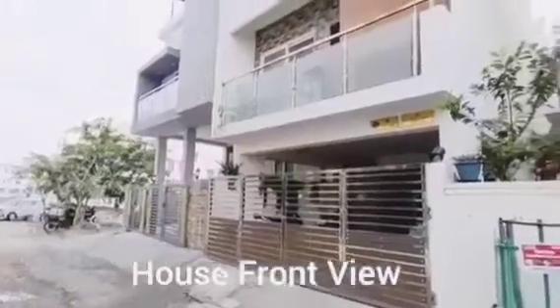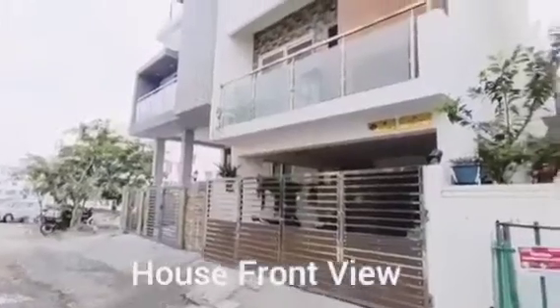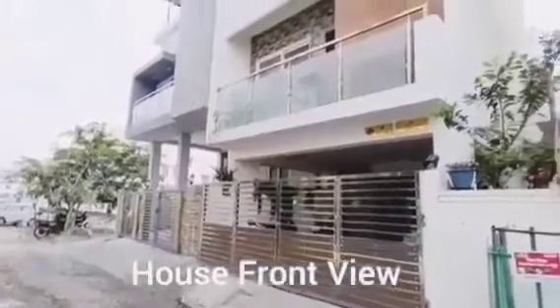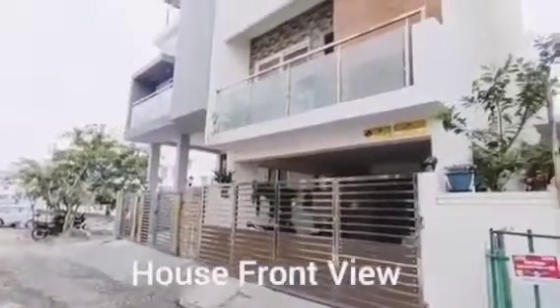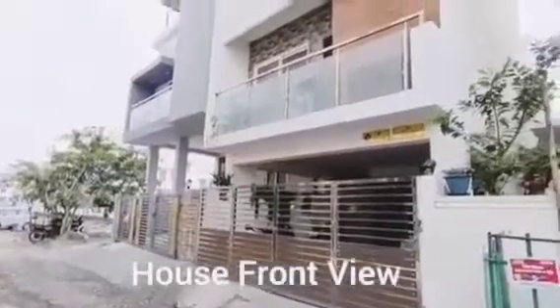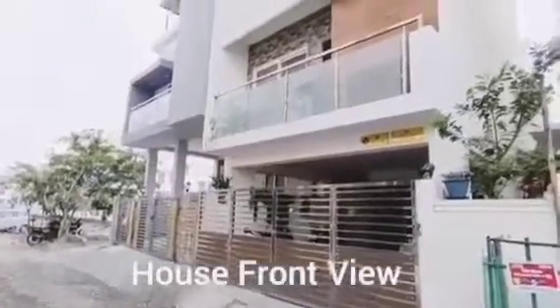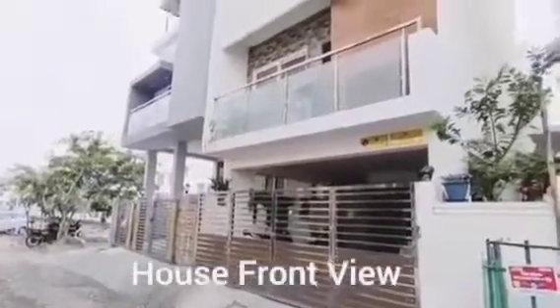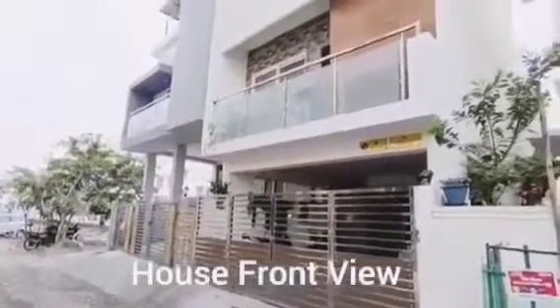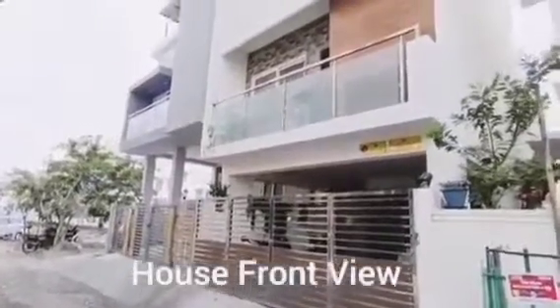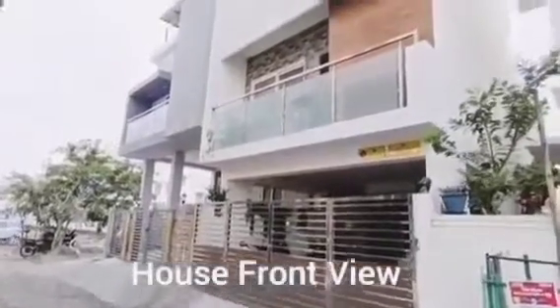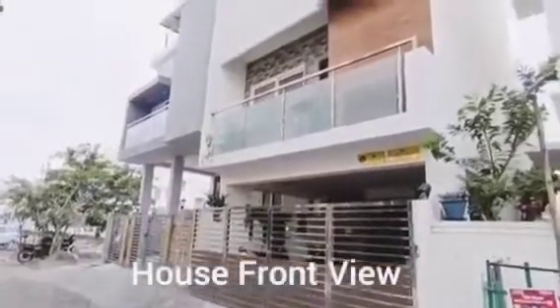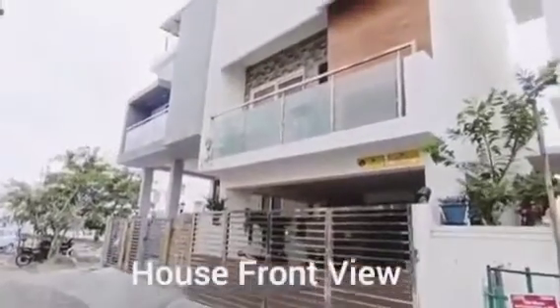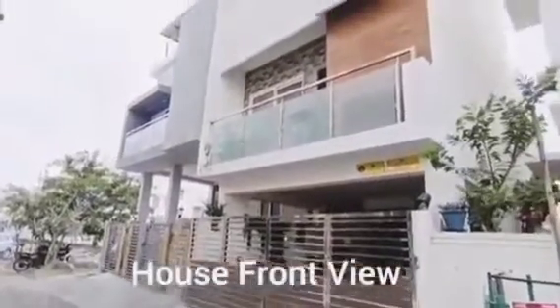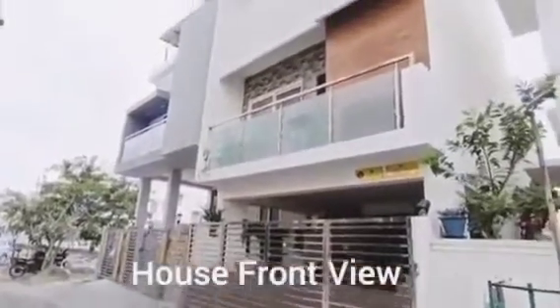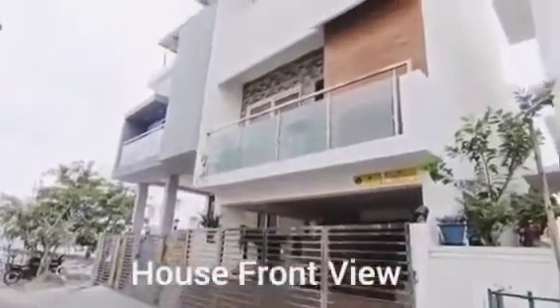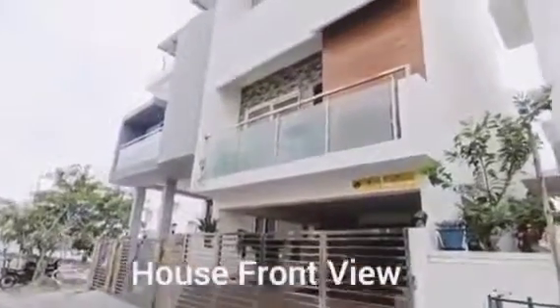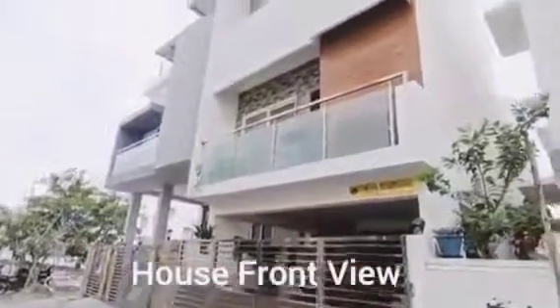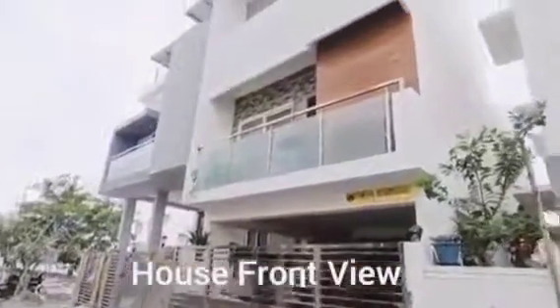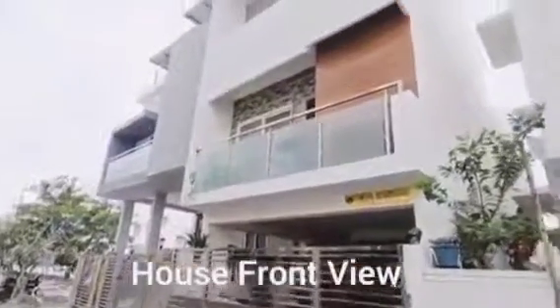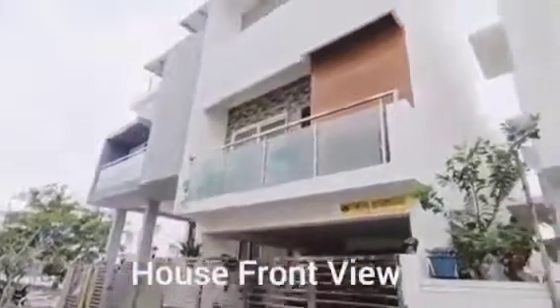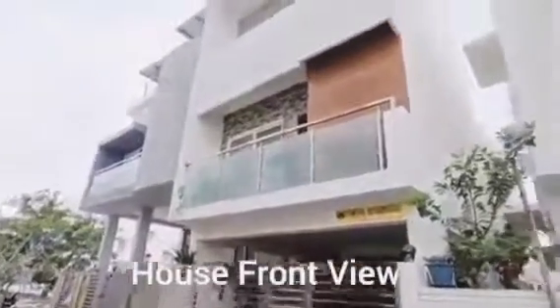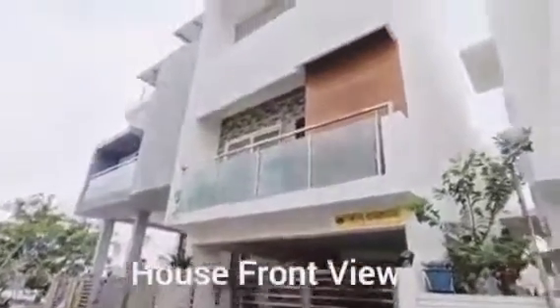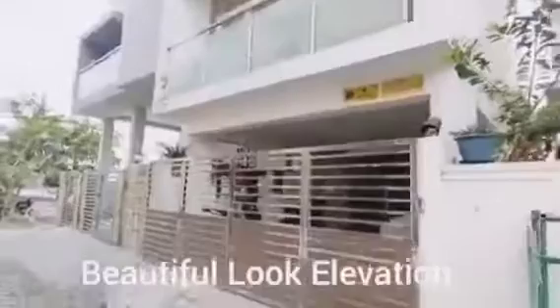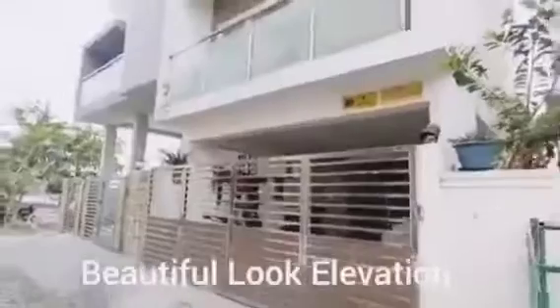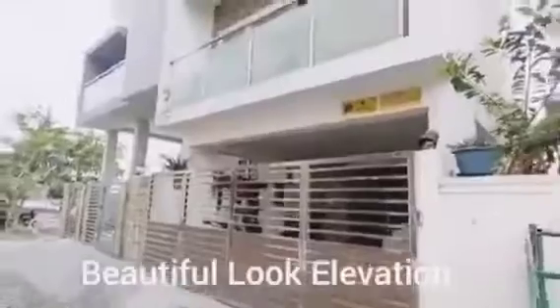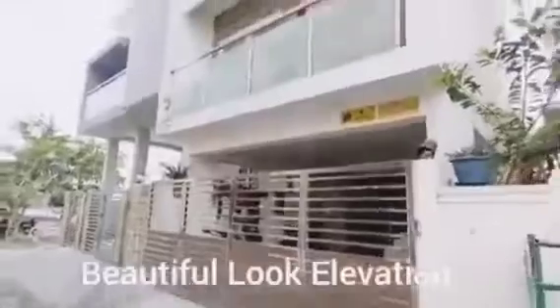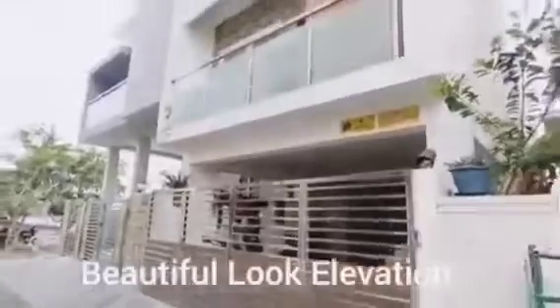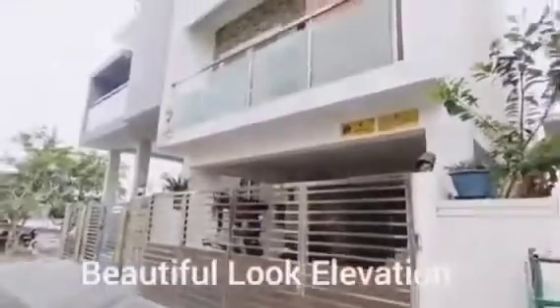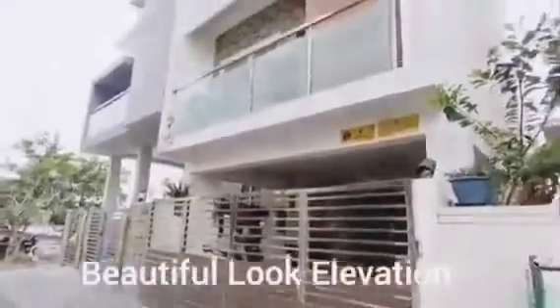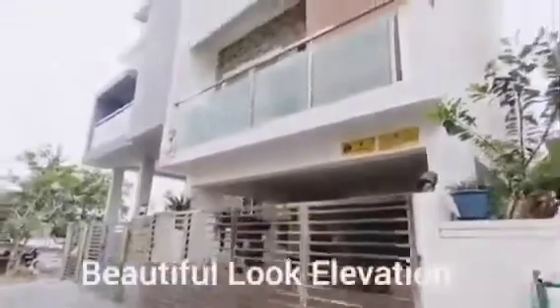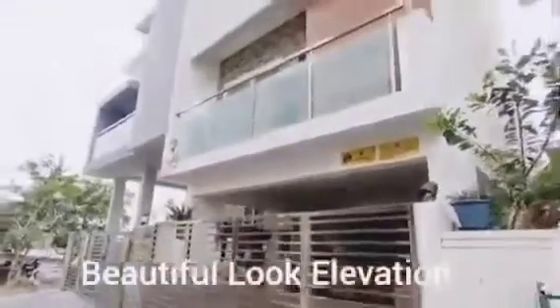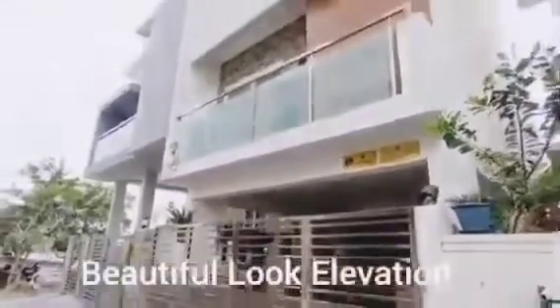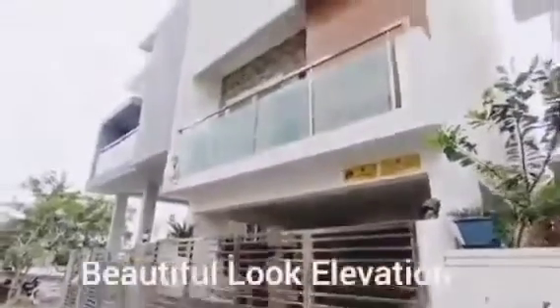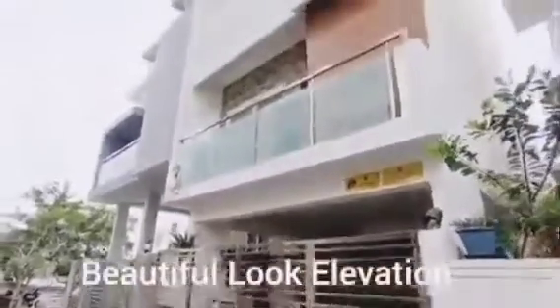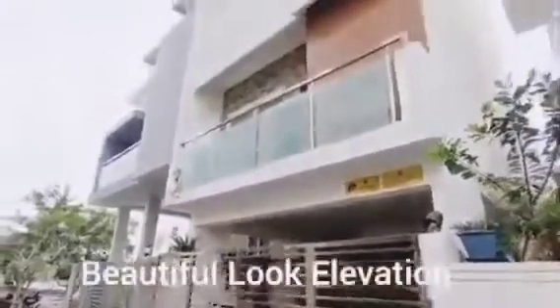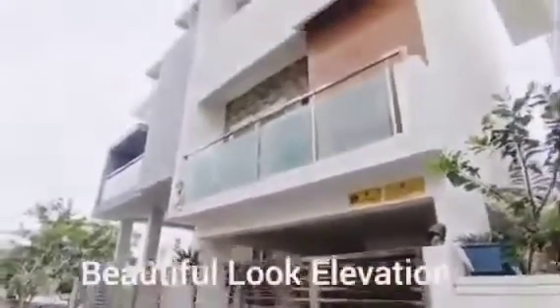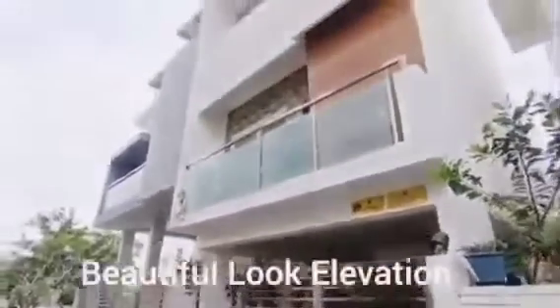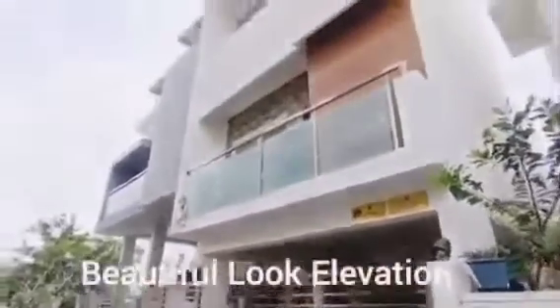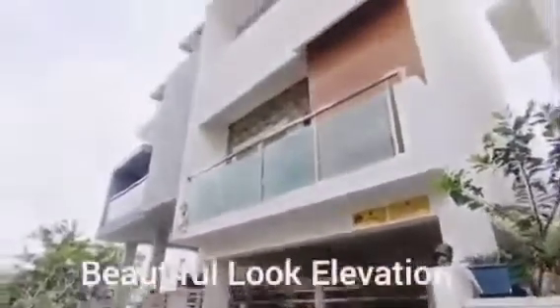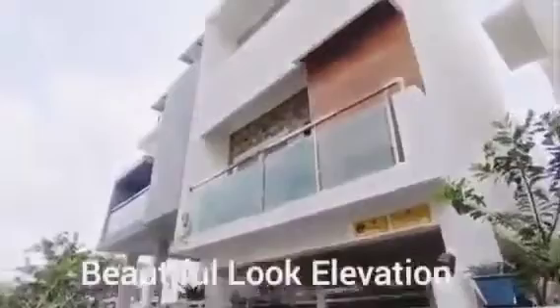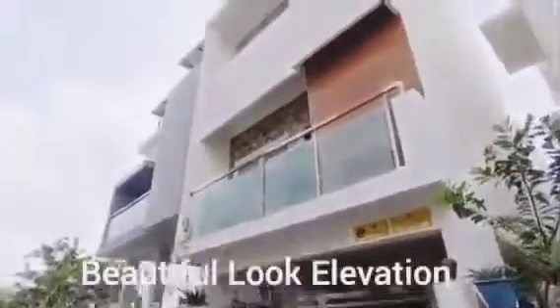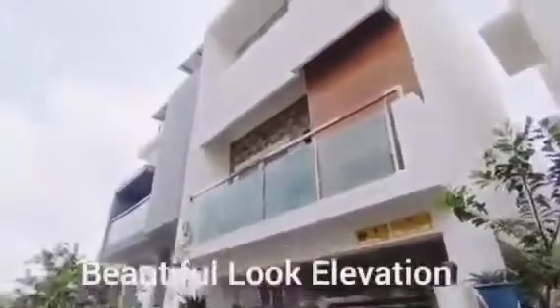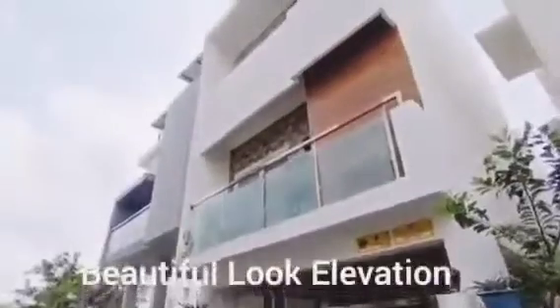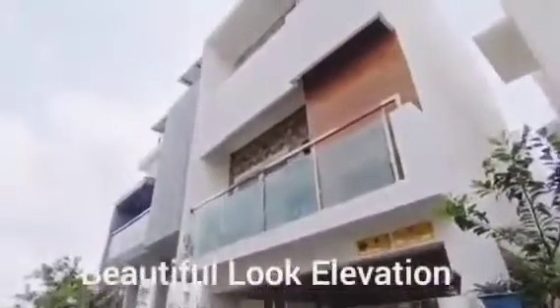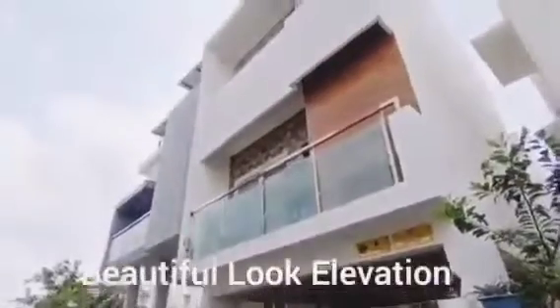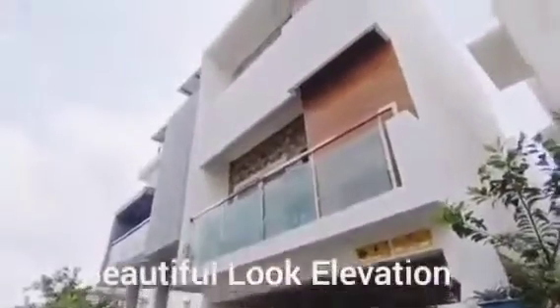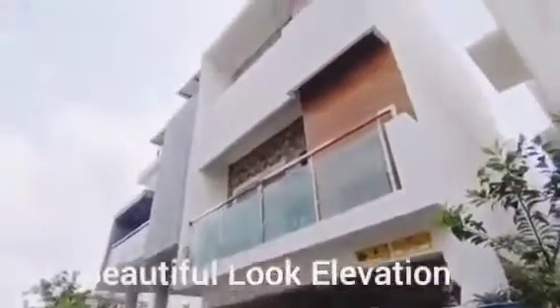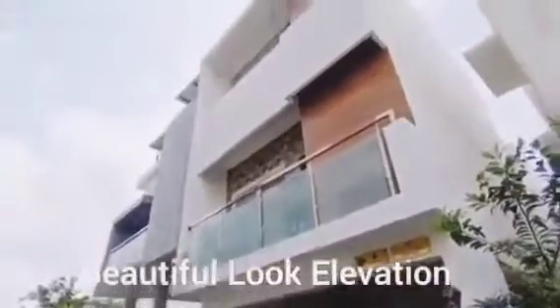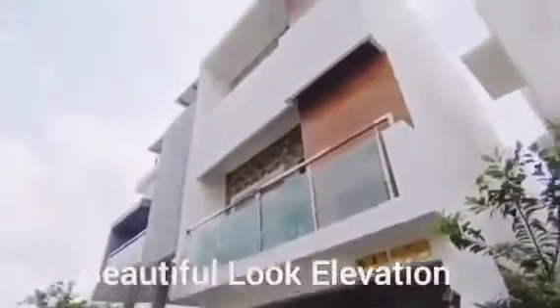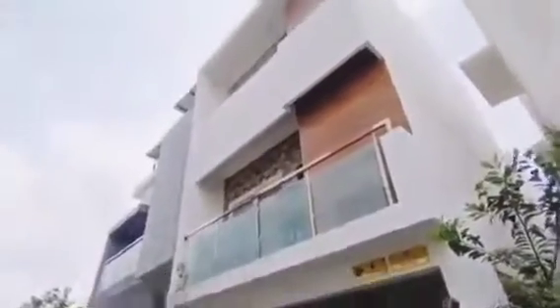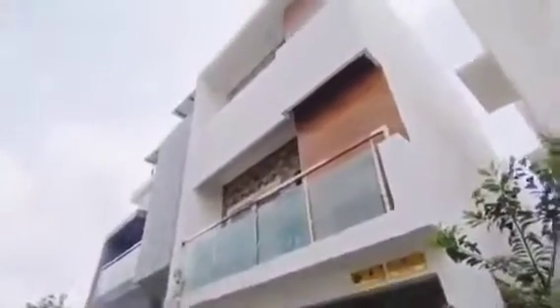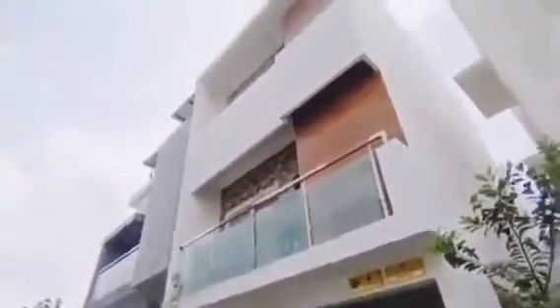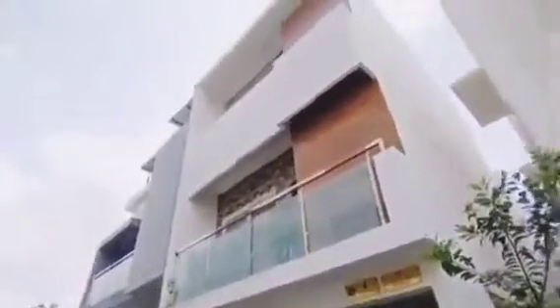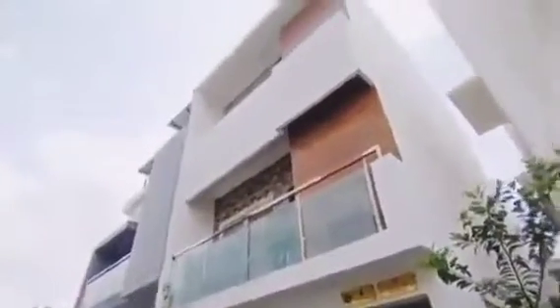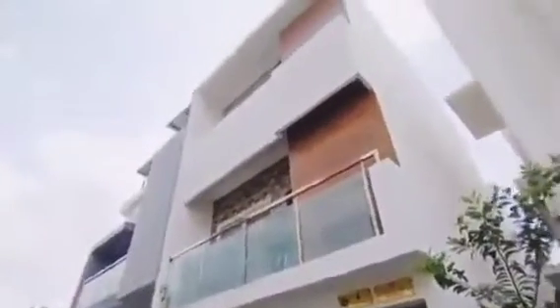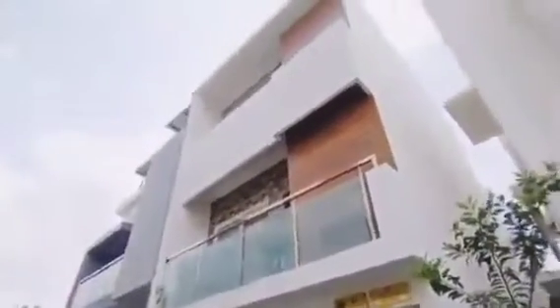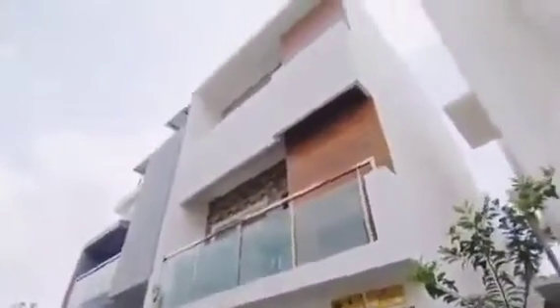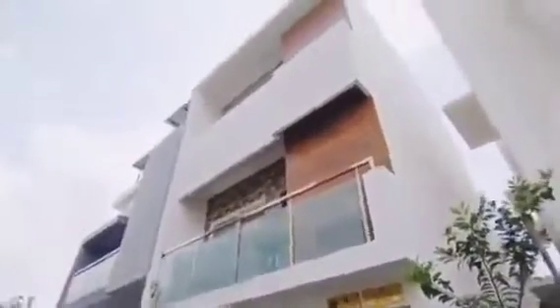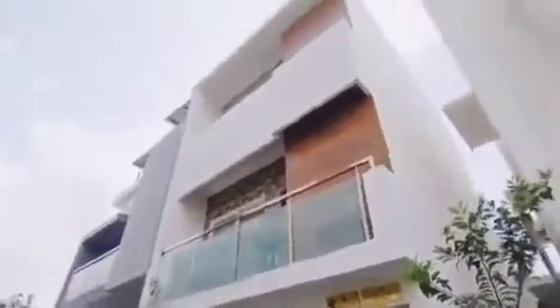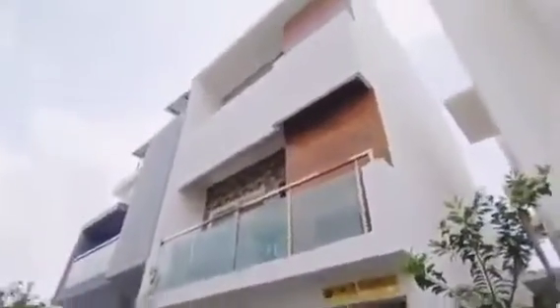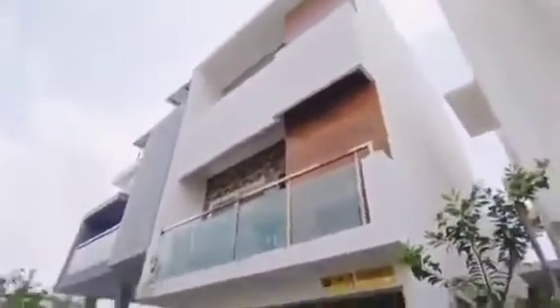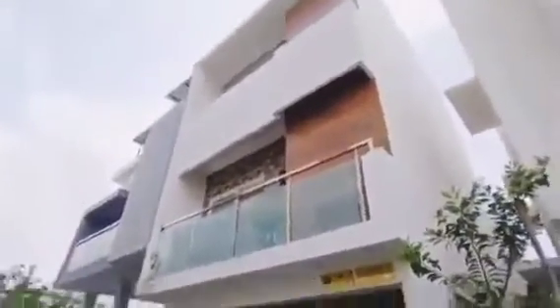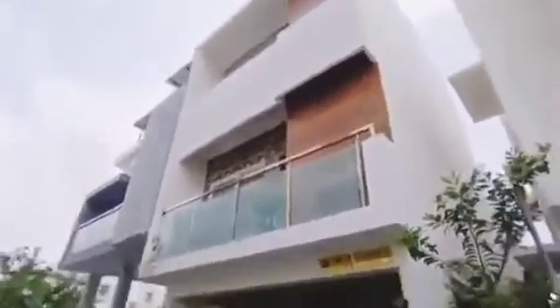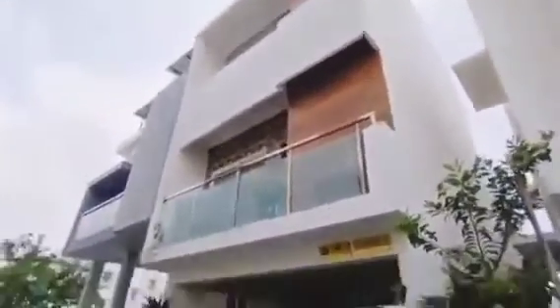Hello friends, Namaste. I am going to show you a beautiful house — I am going to show you an elevation.